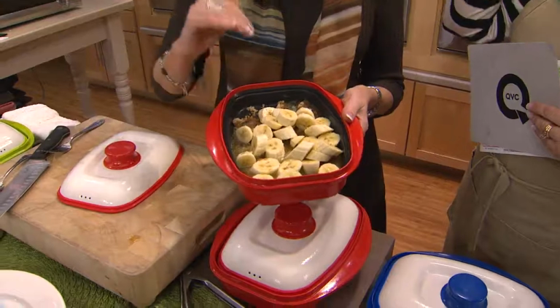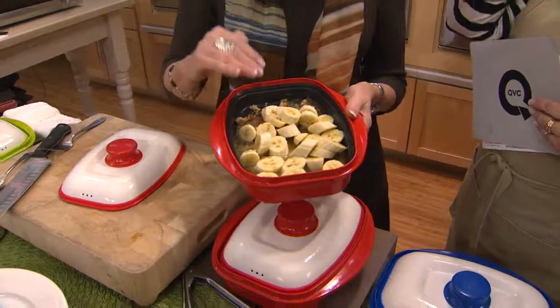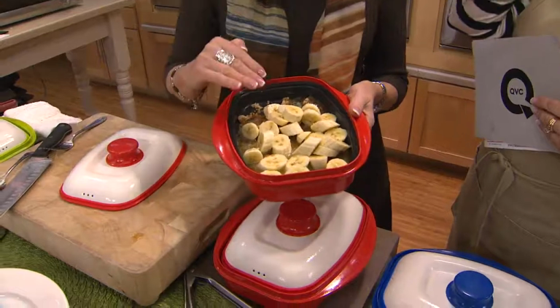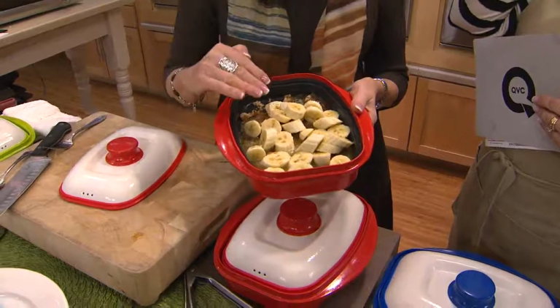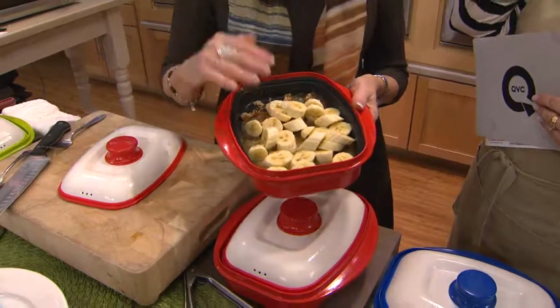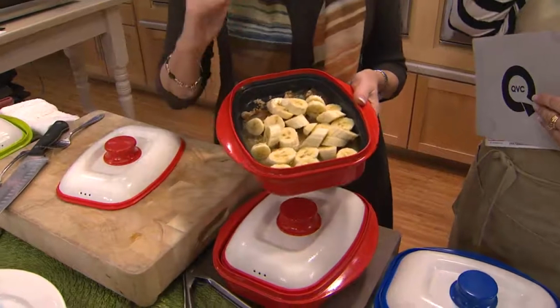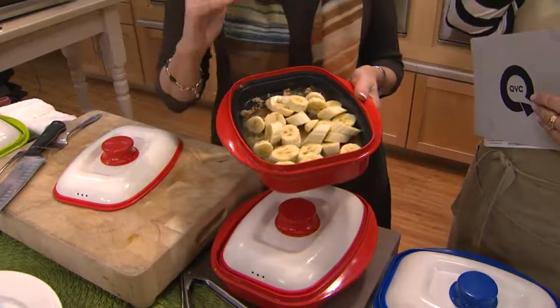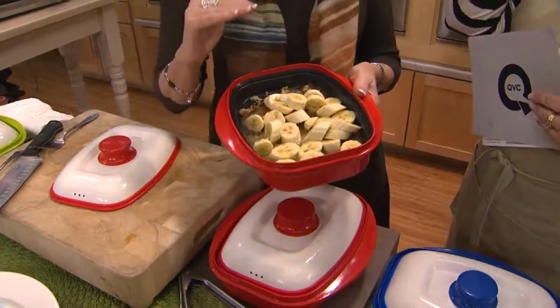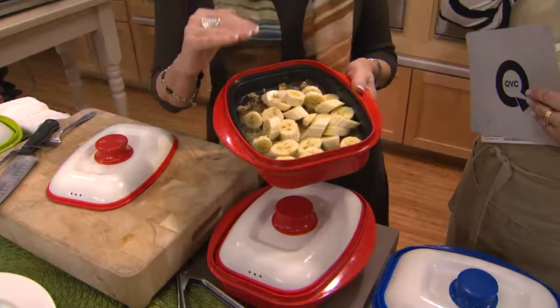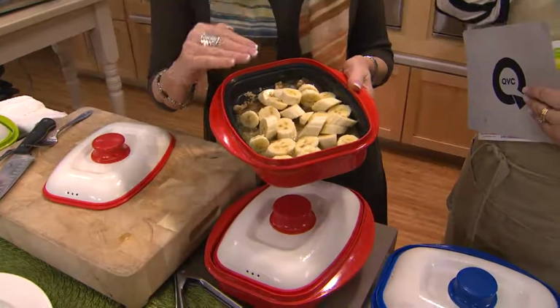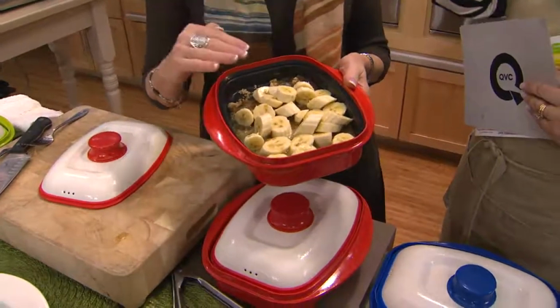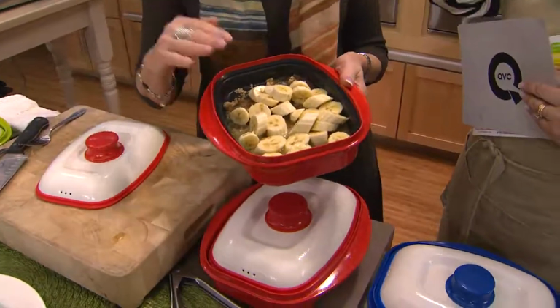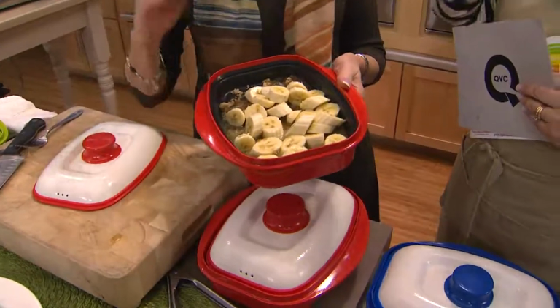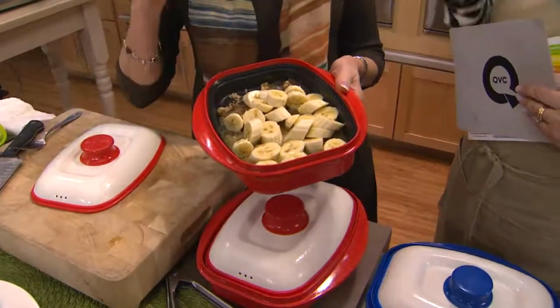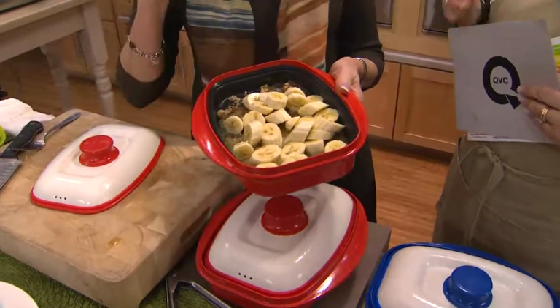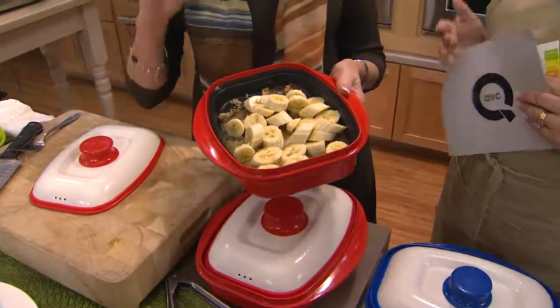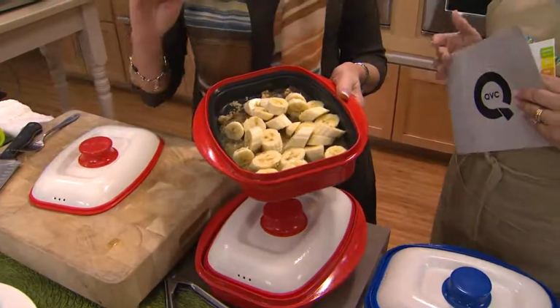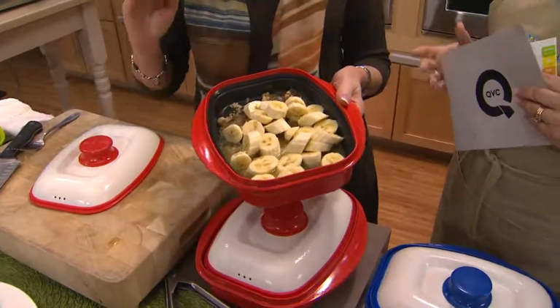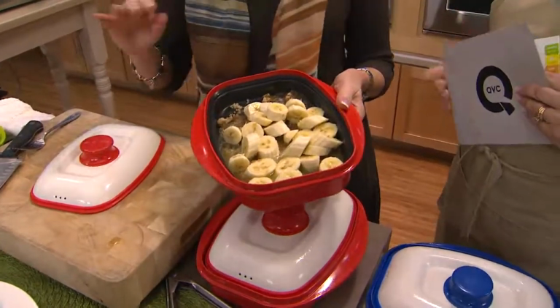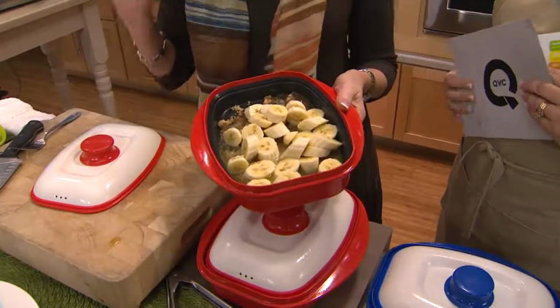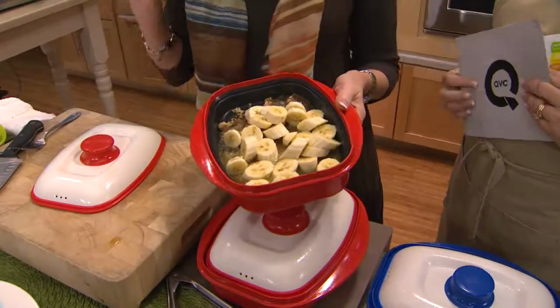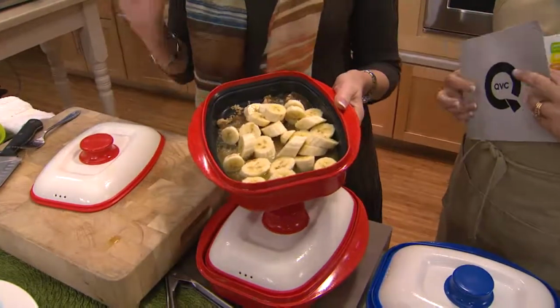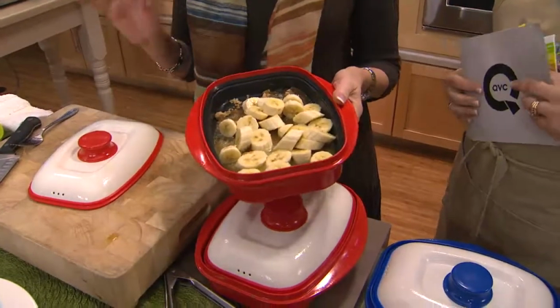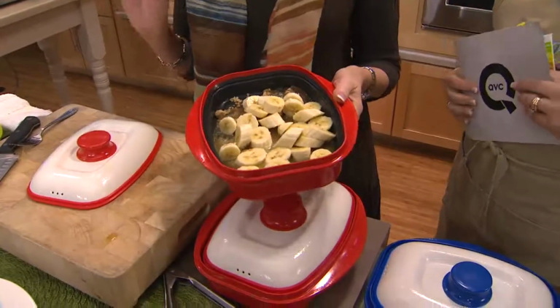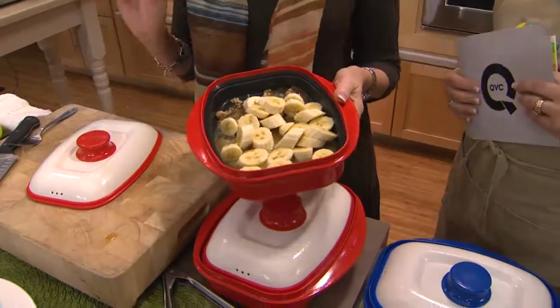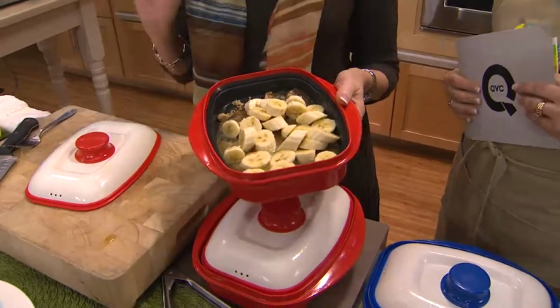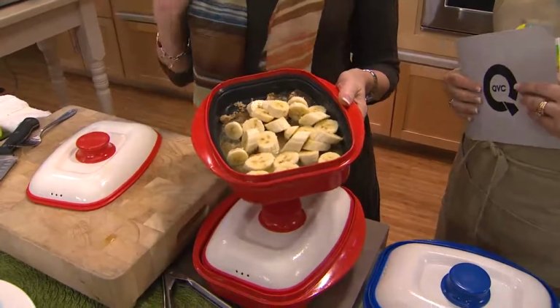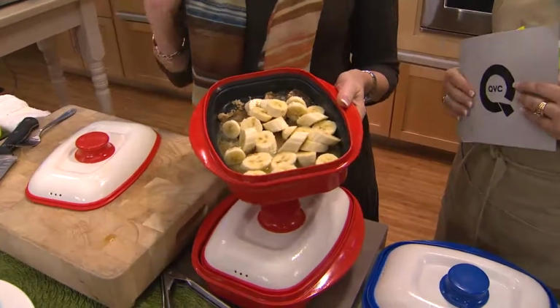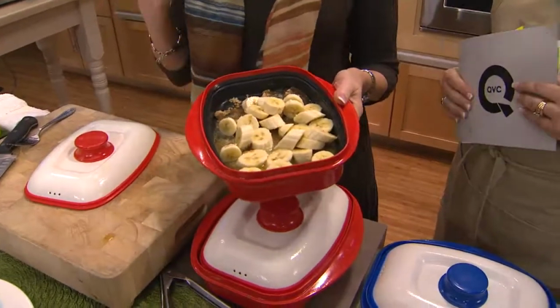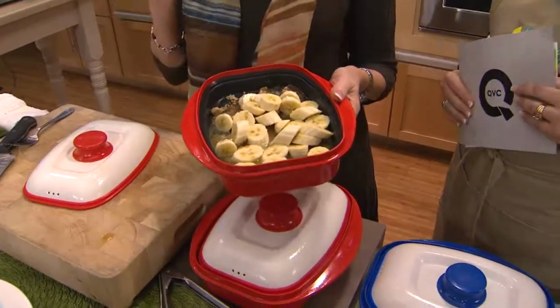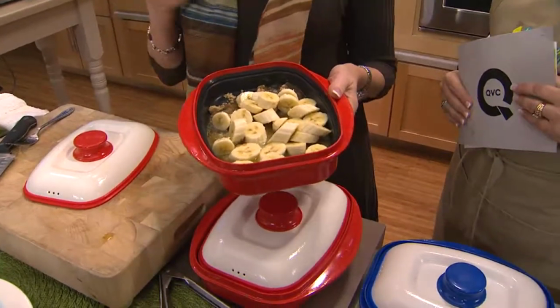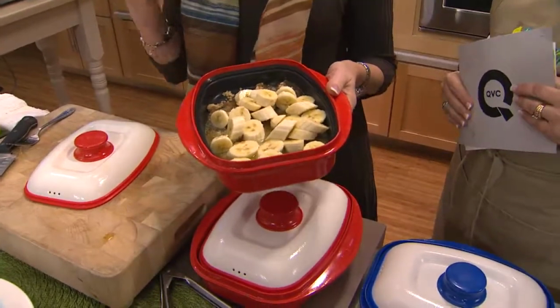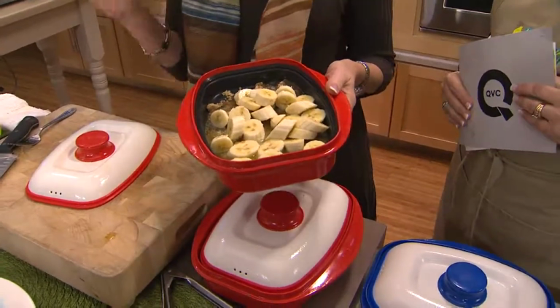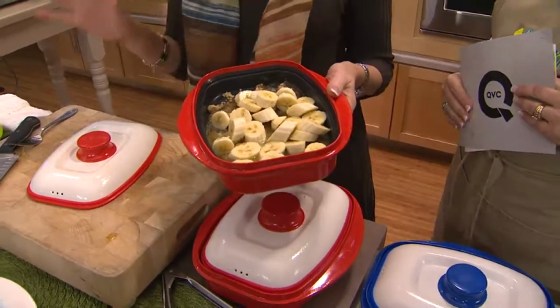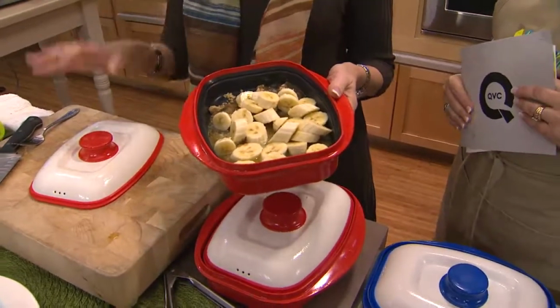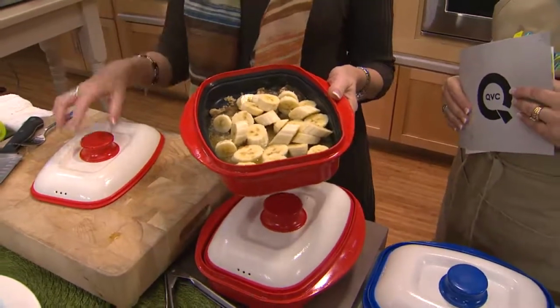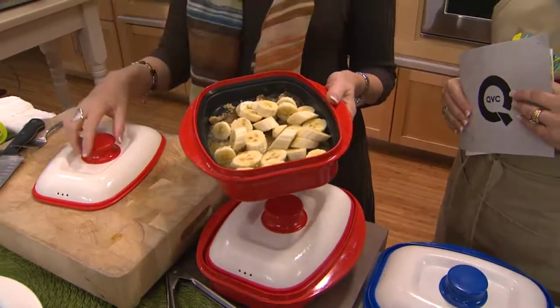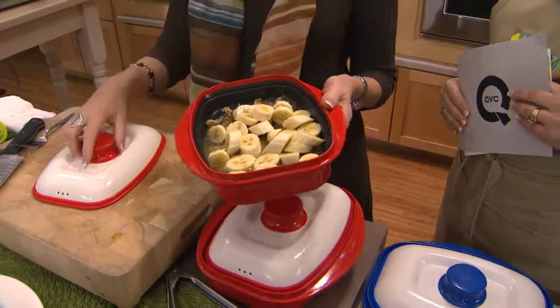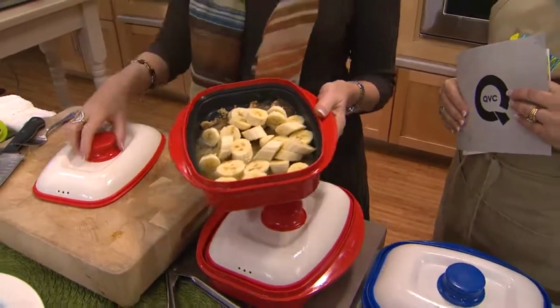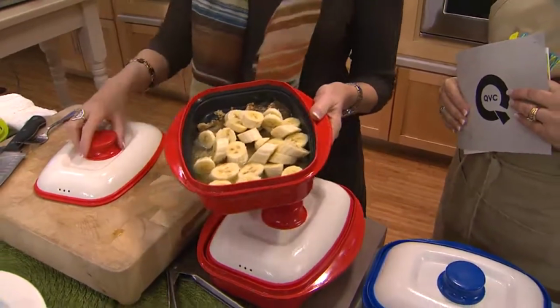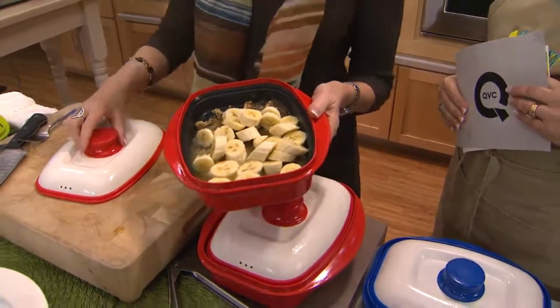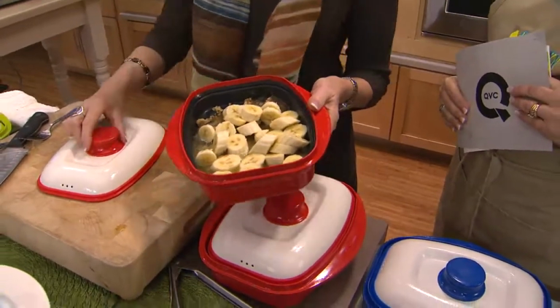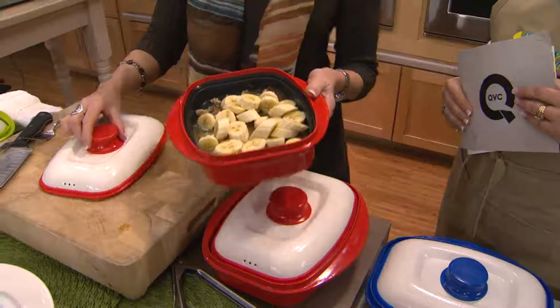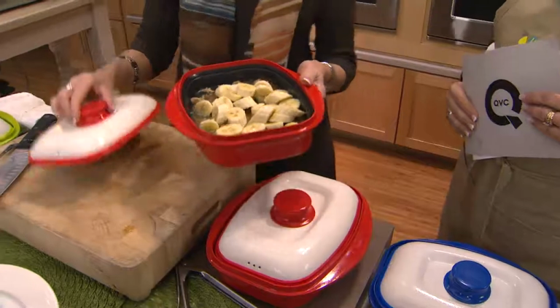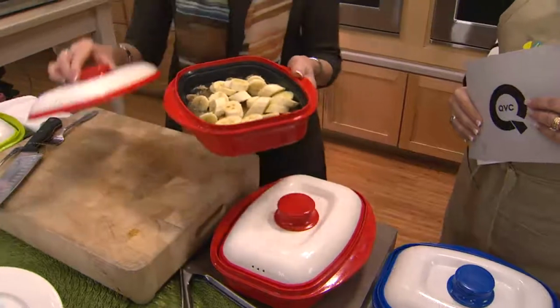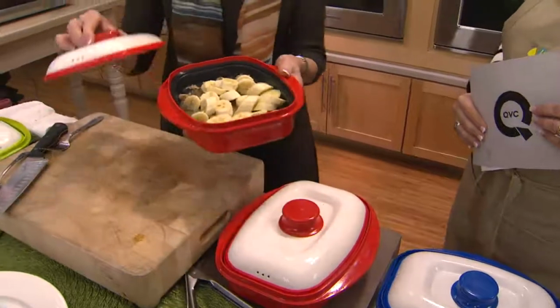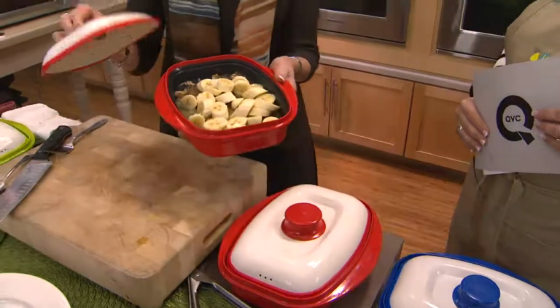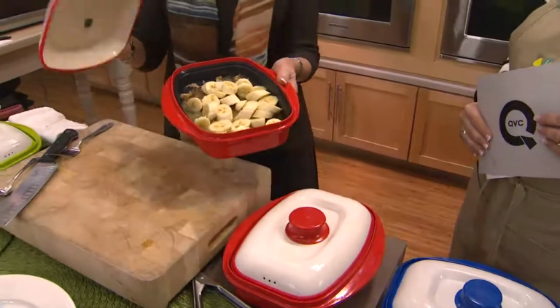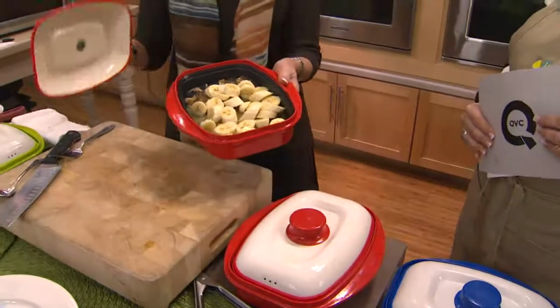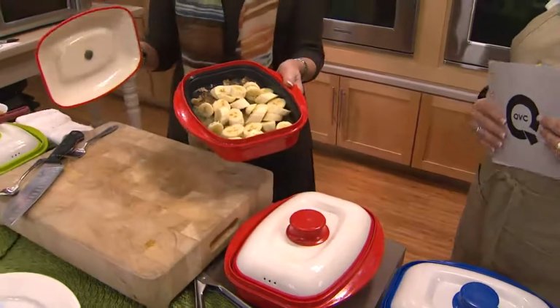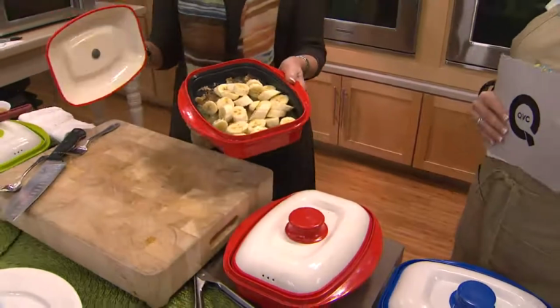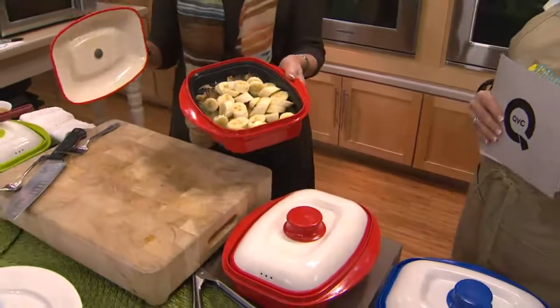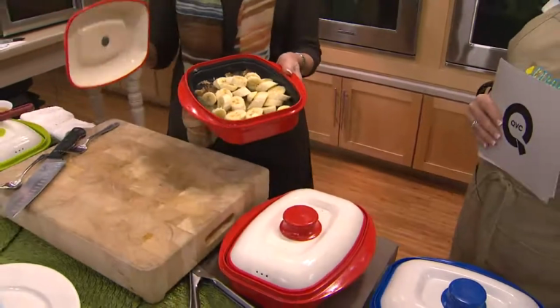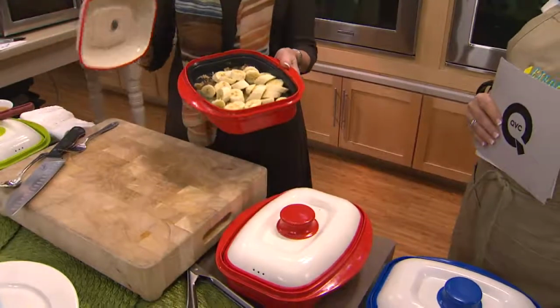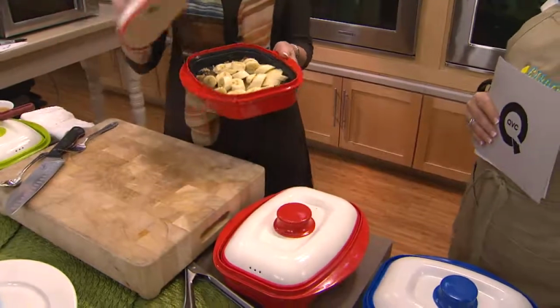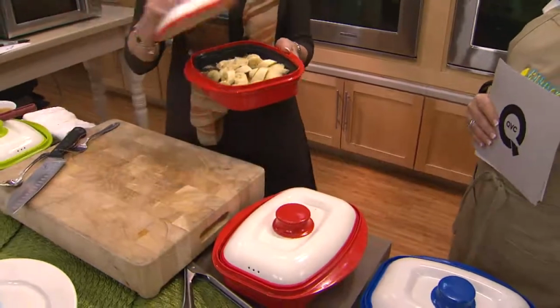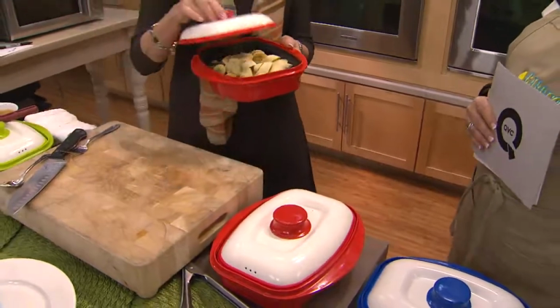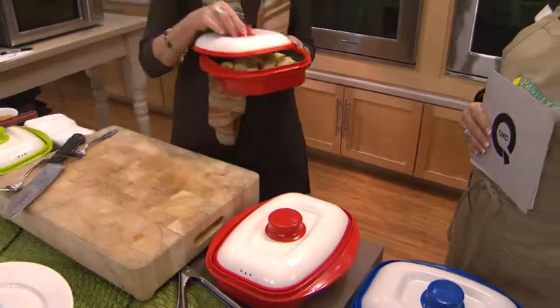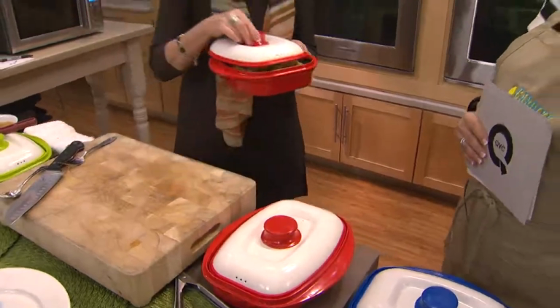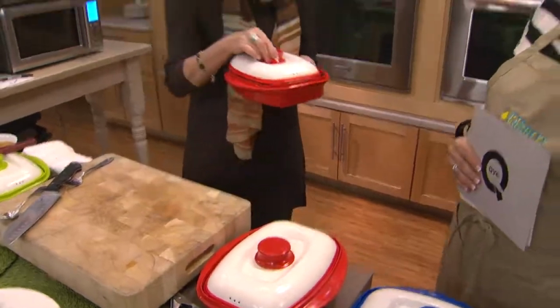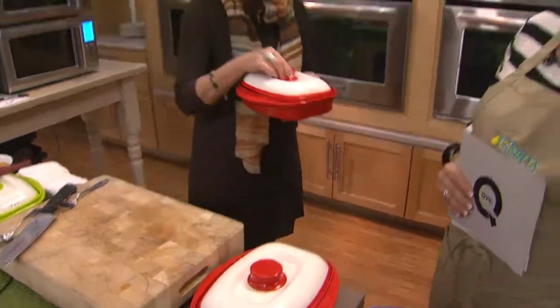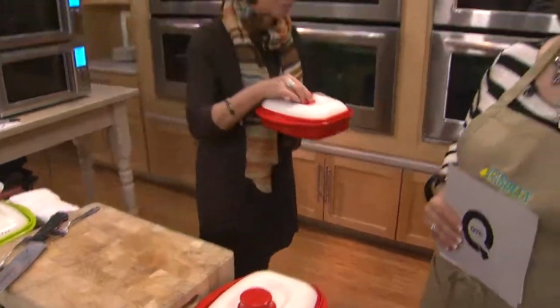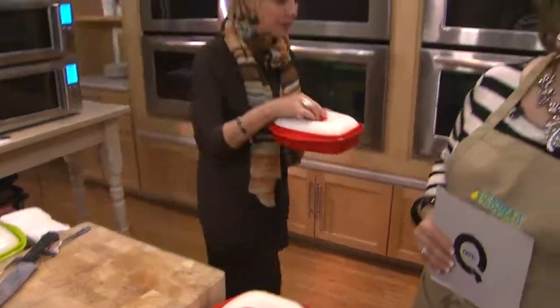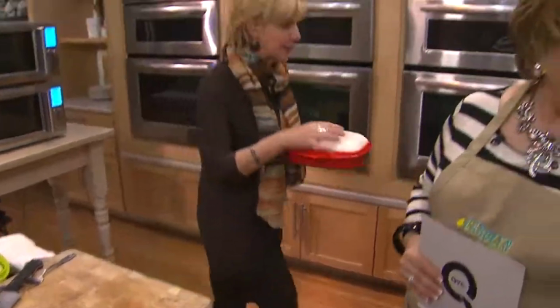It's metal, it's ceramic, it's insulation — the coolest patented technology — and it allows us to grill and do so many things.